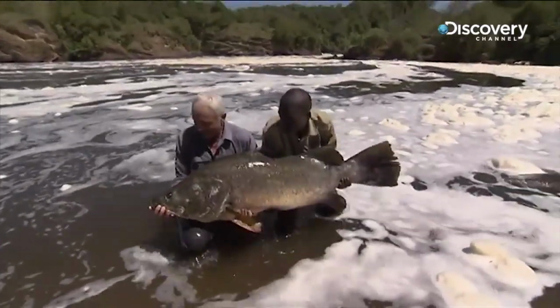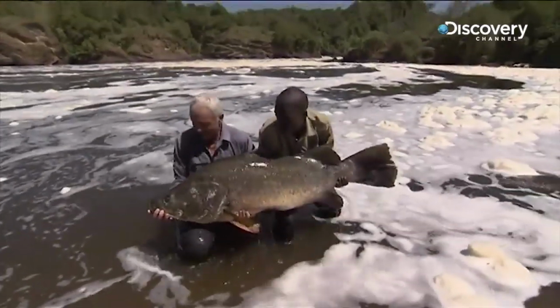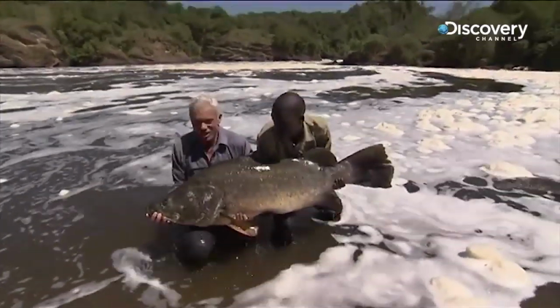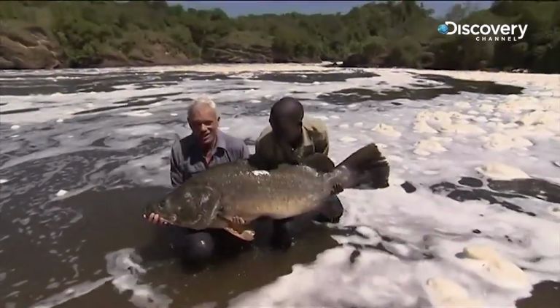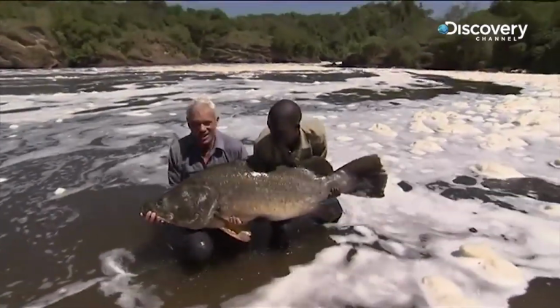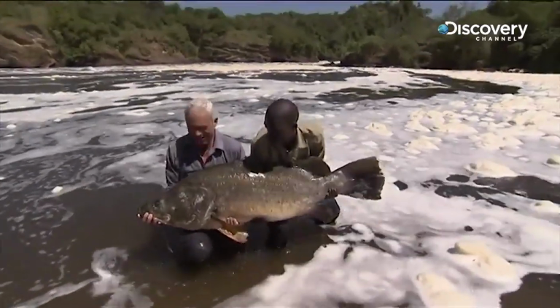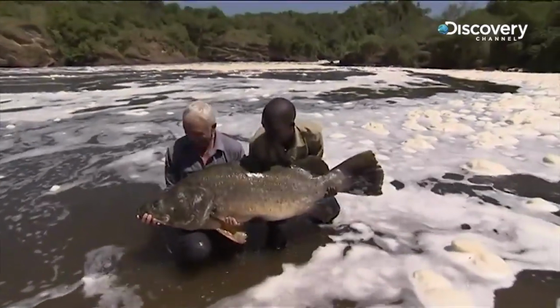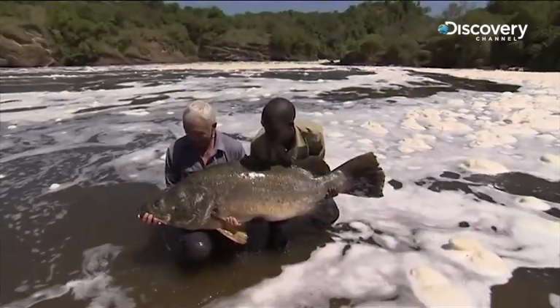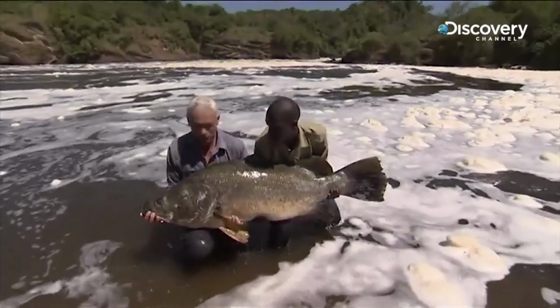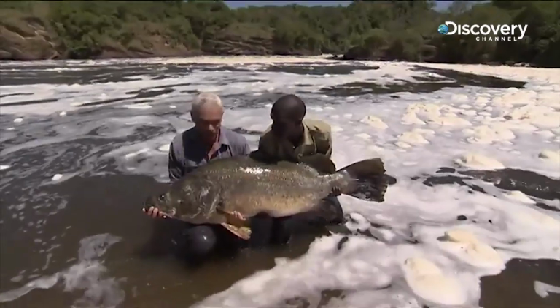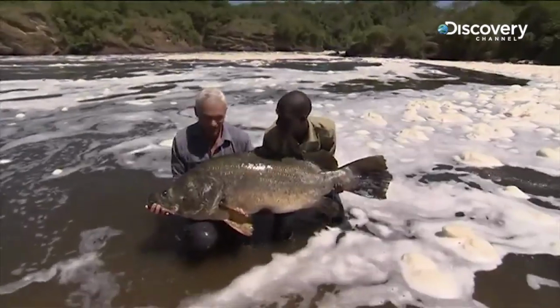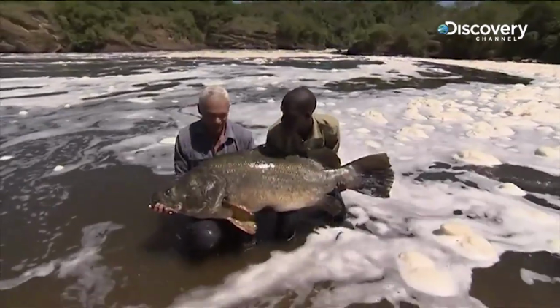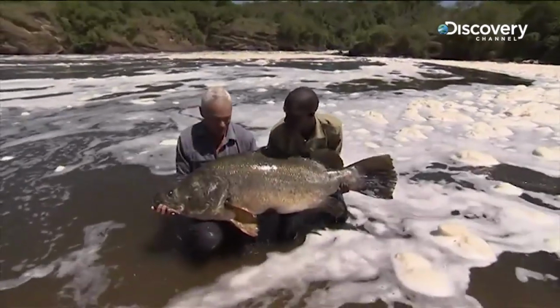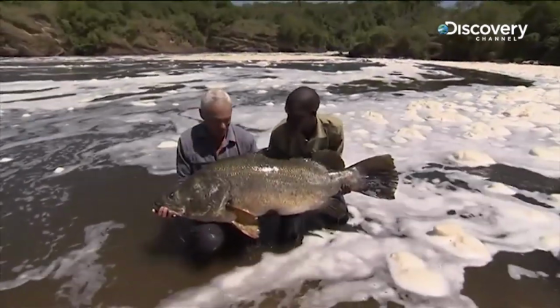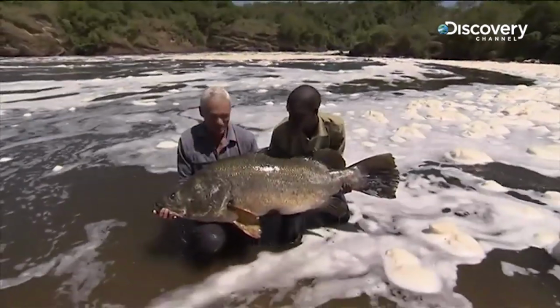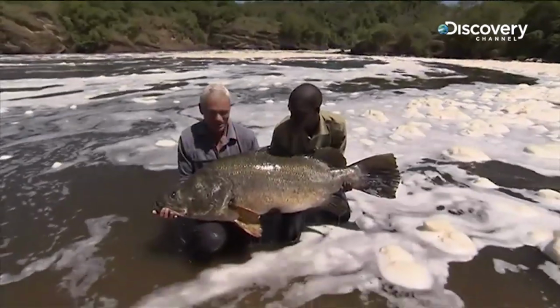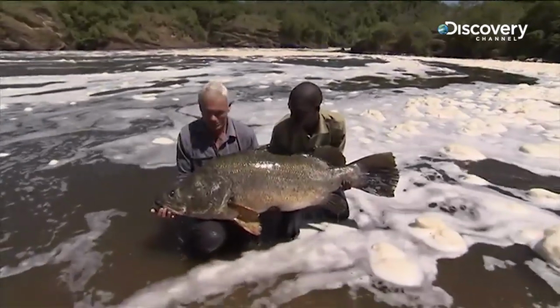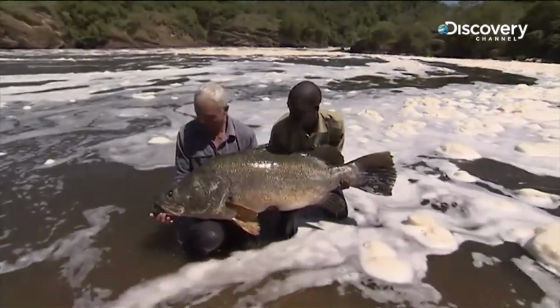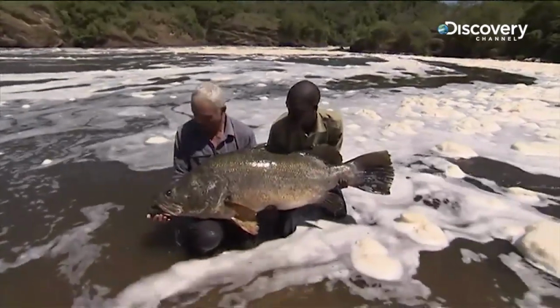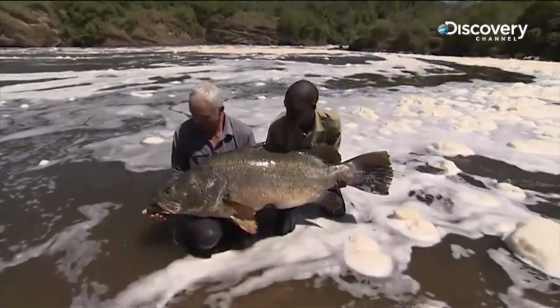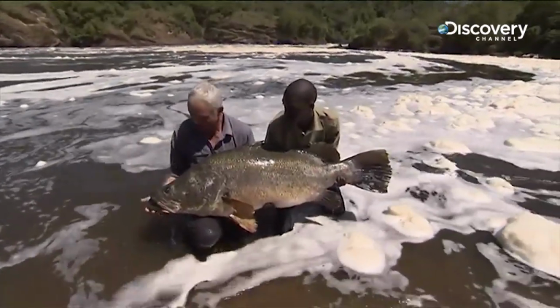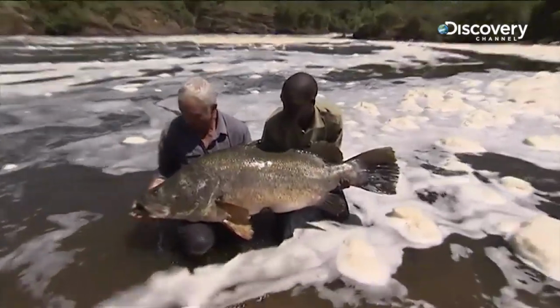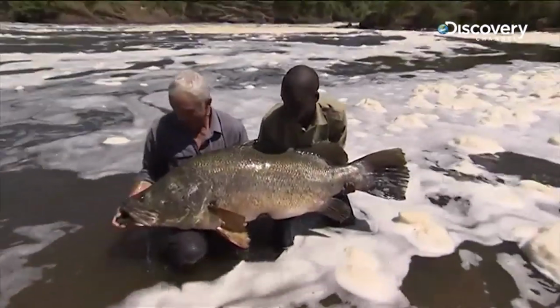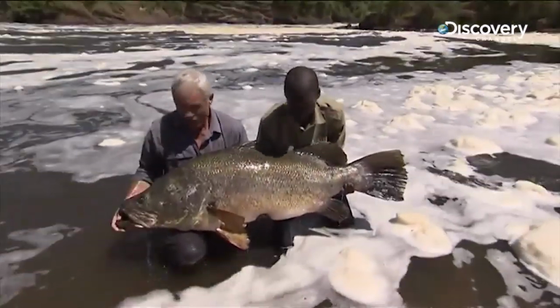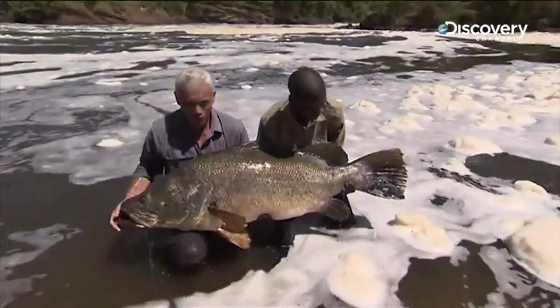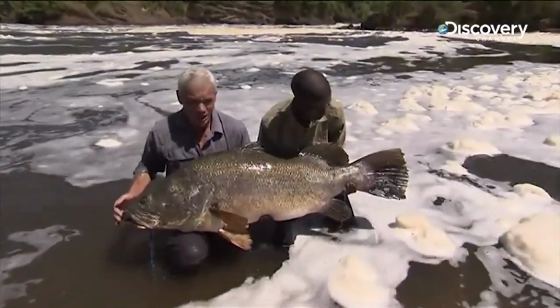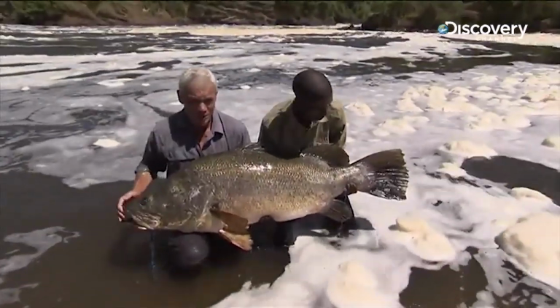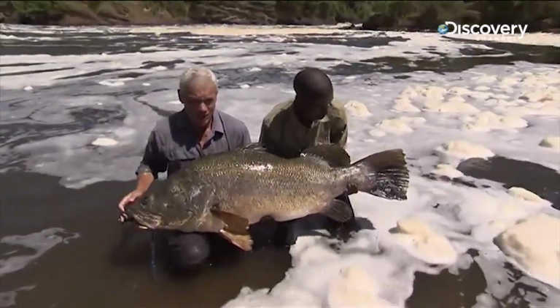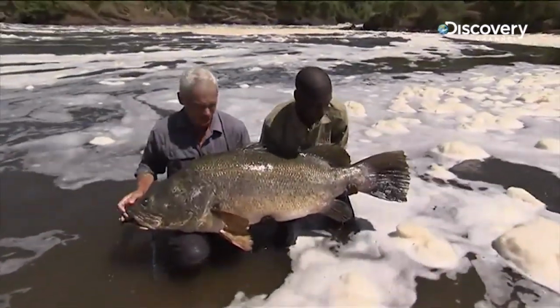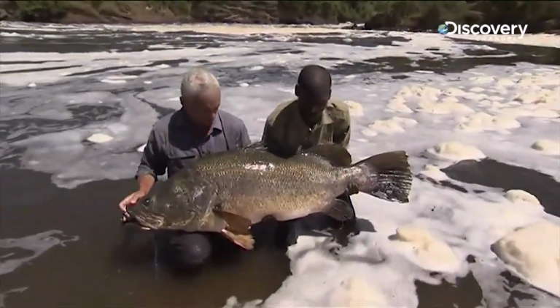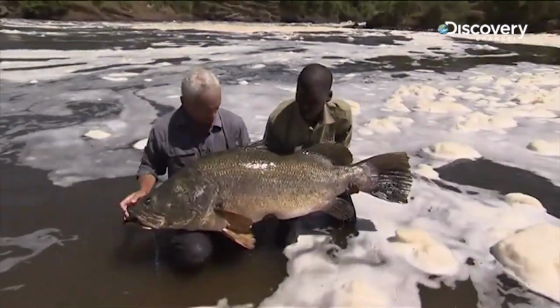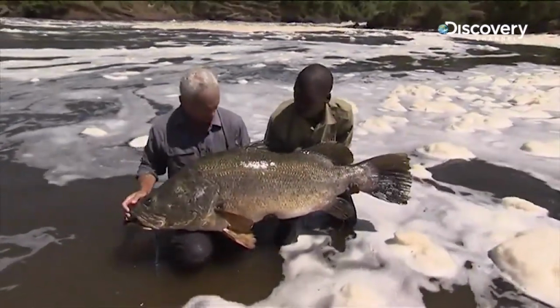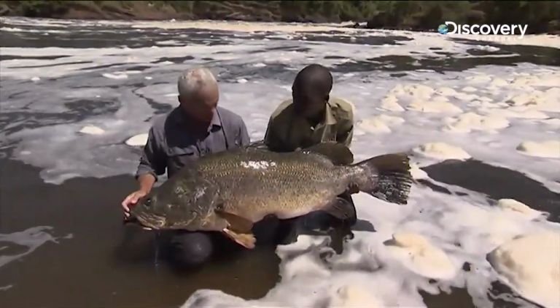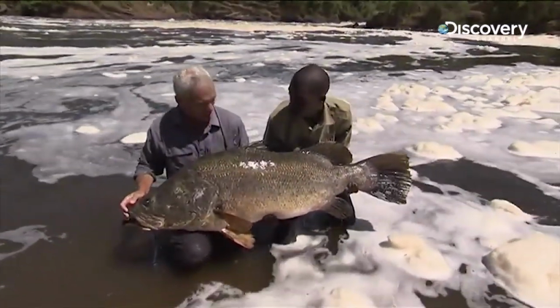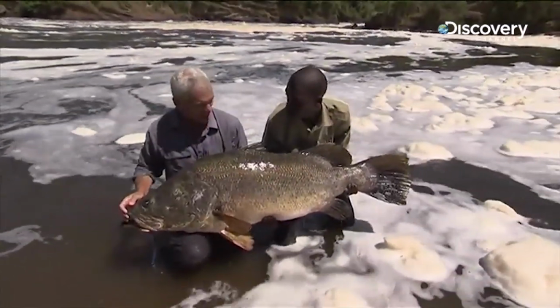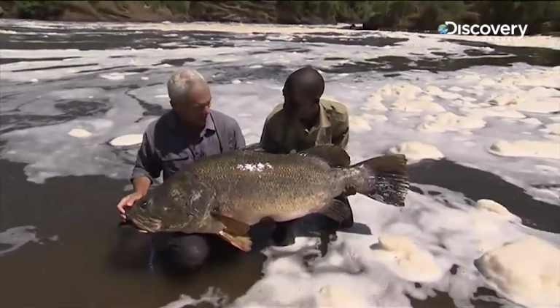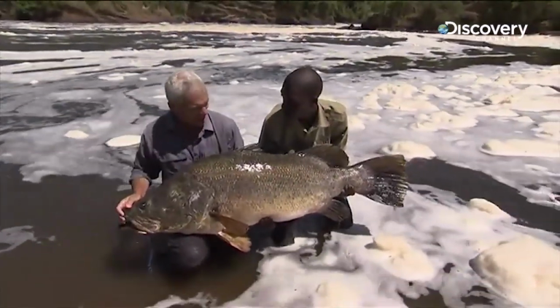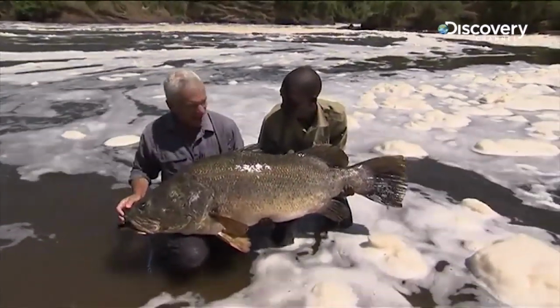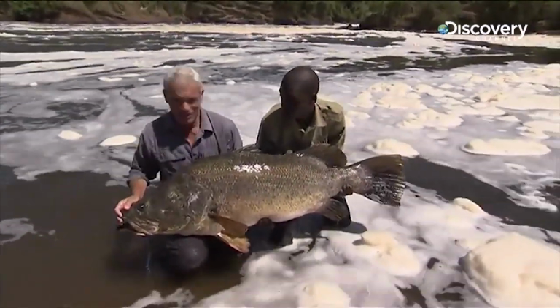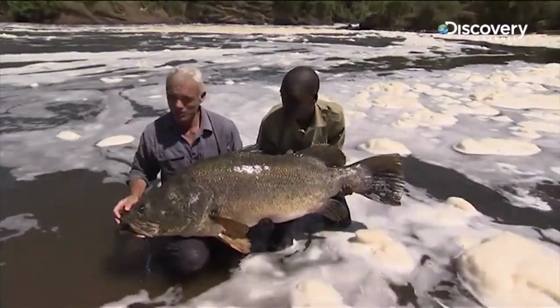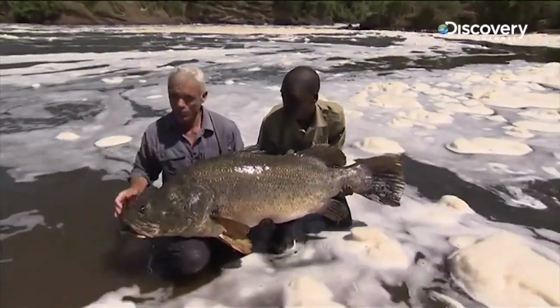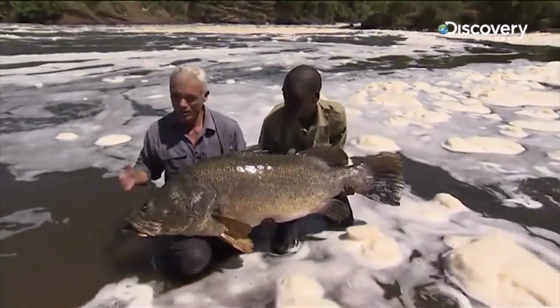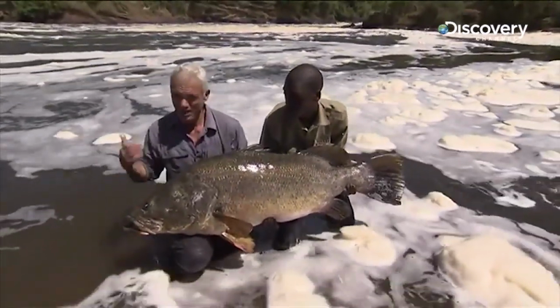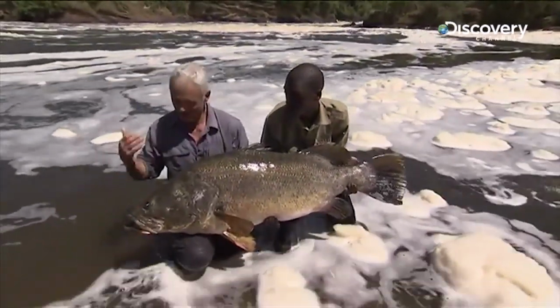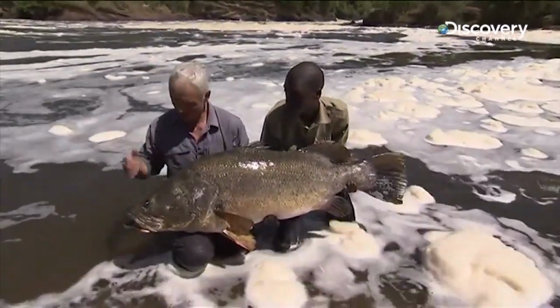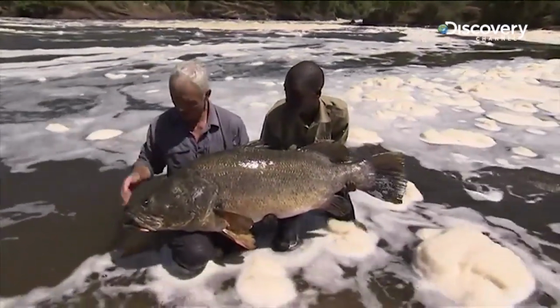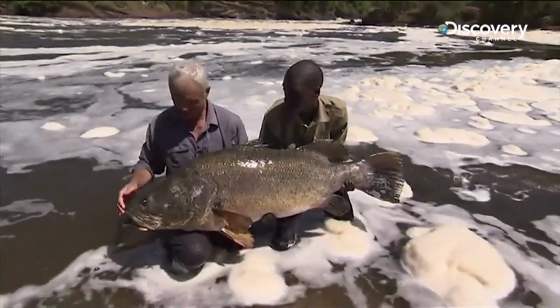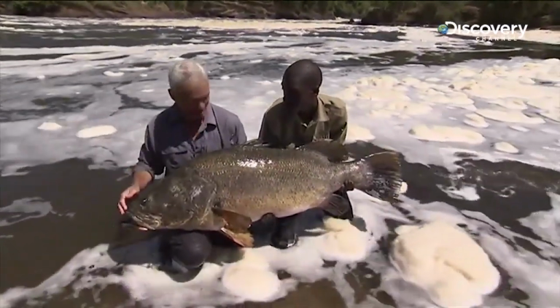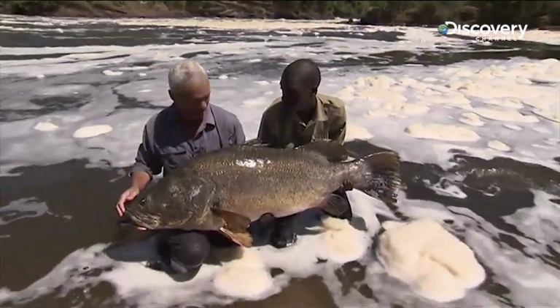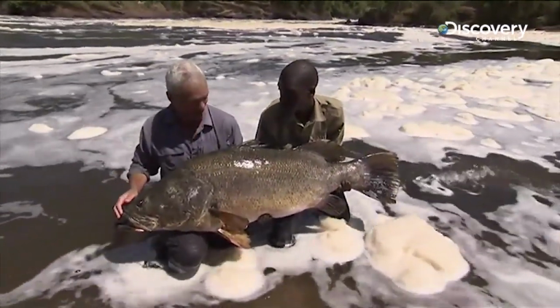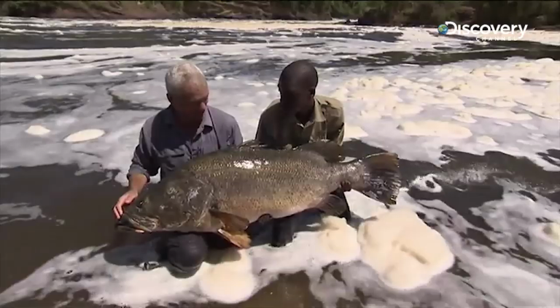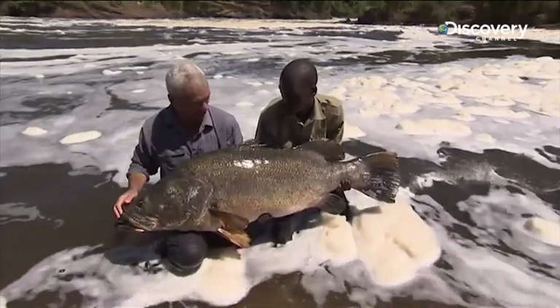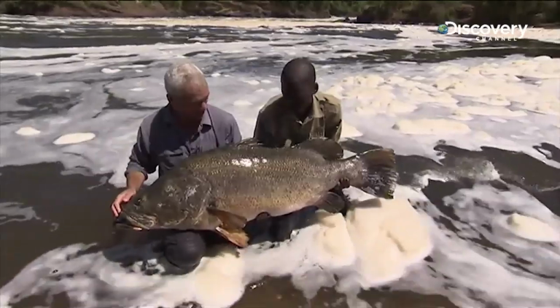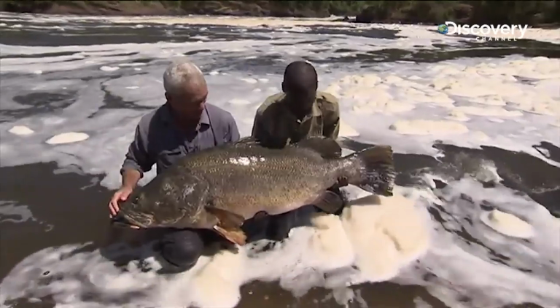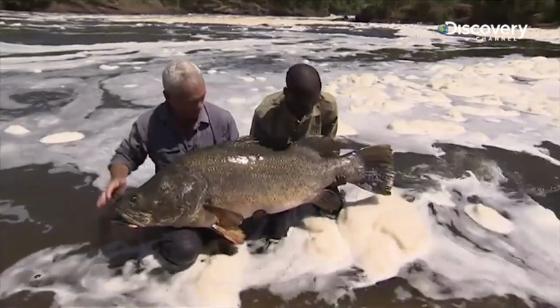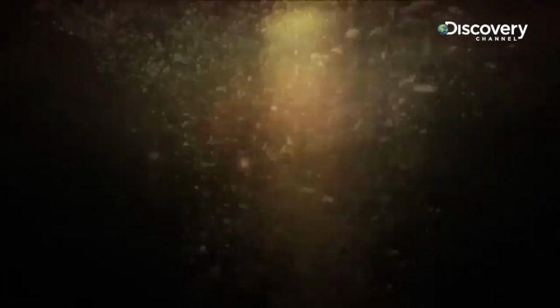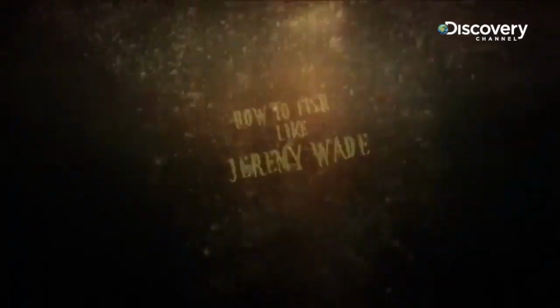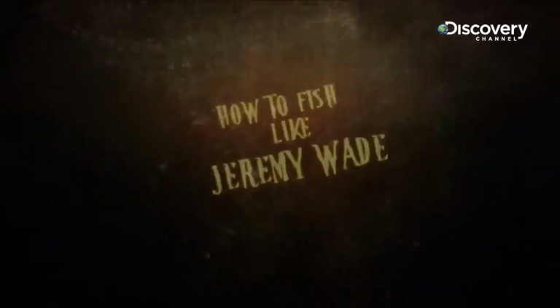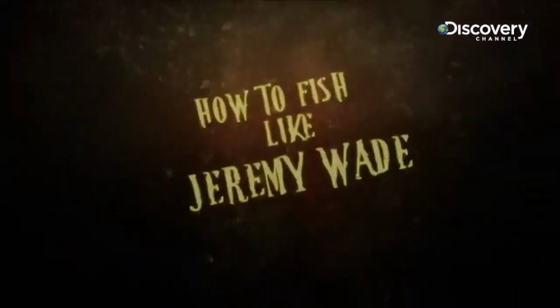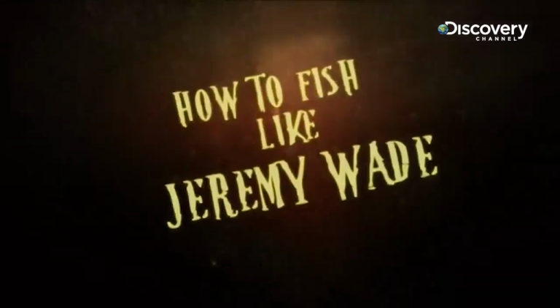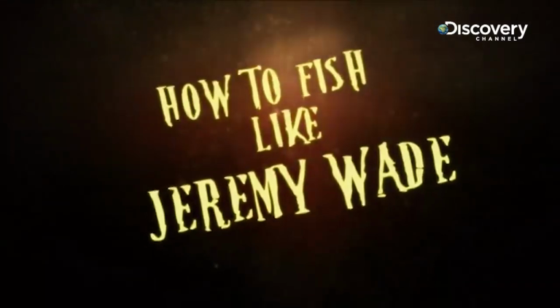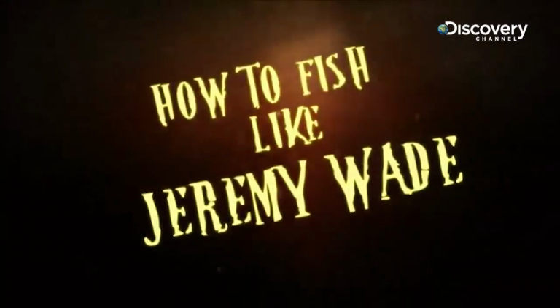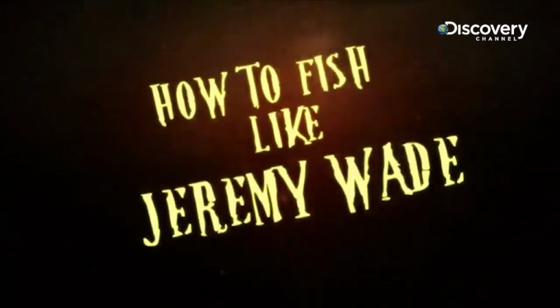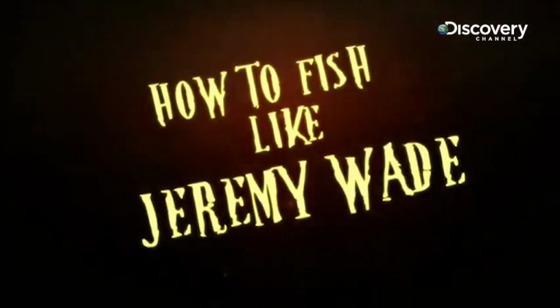Right, this is one lump of a Nile Perch — well over a hundred pounds, and just what an amazing setting to catch it from.